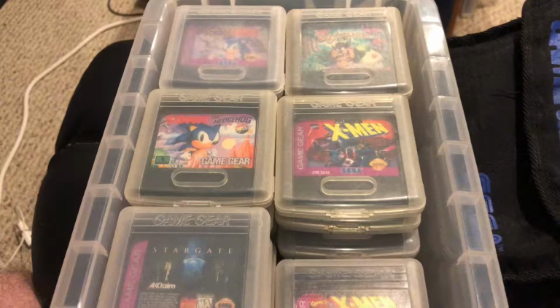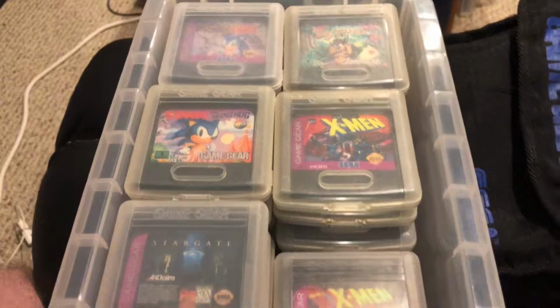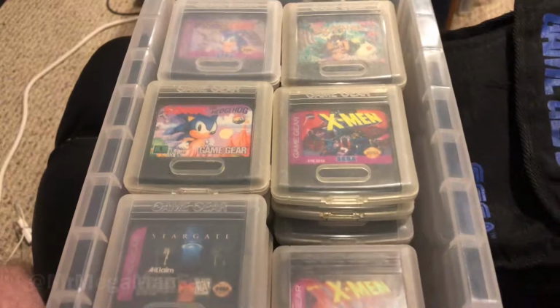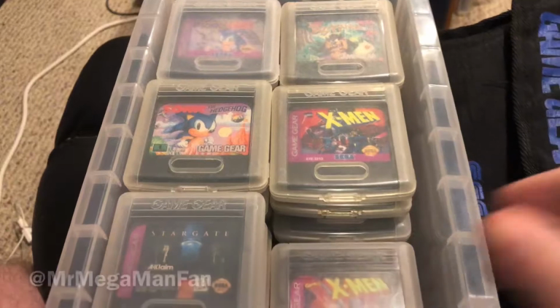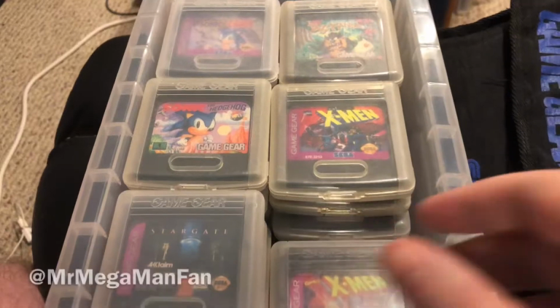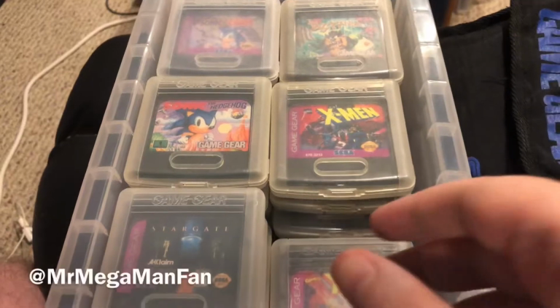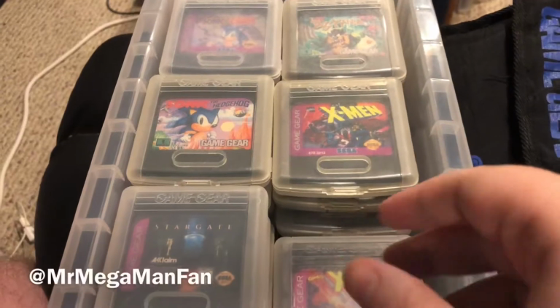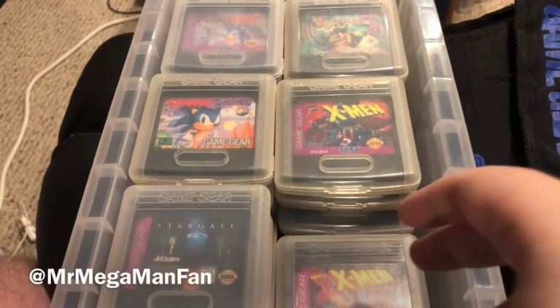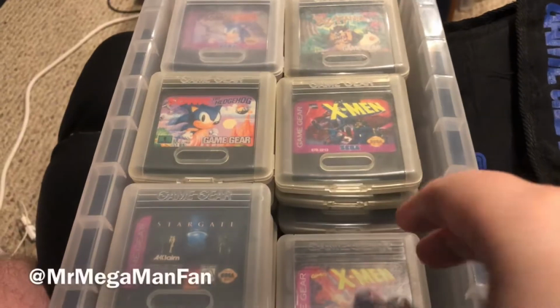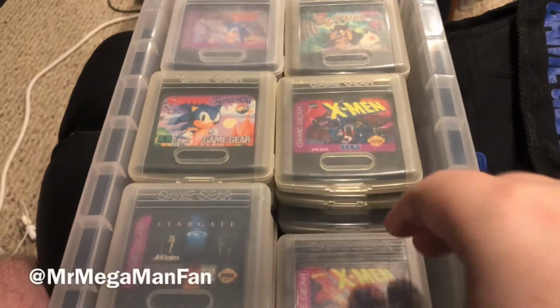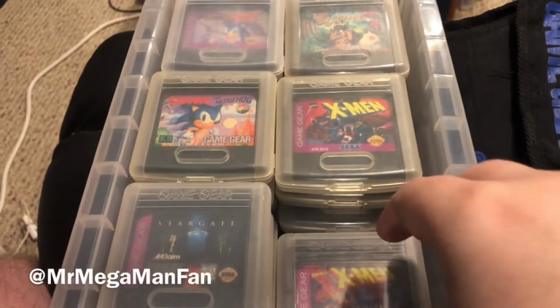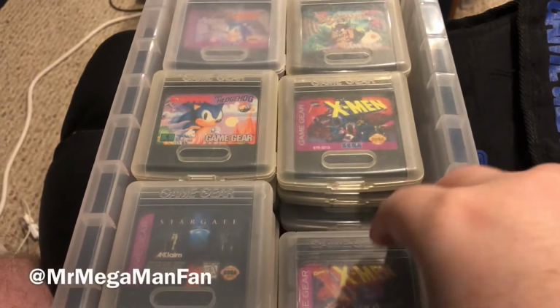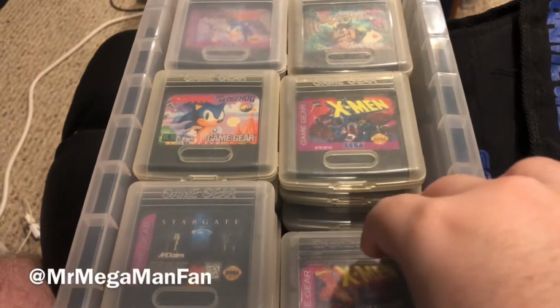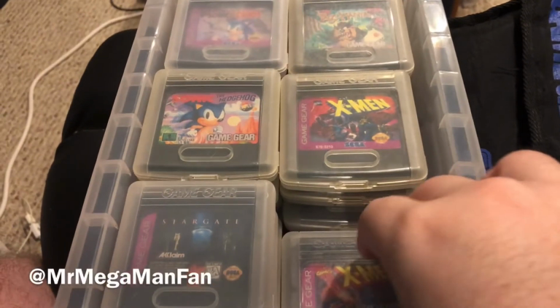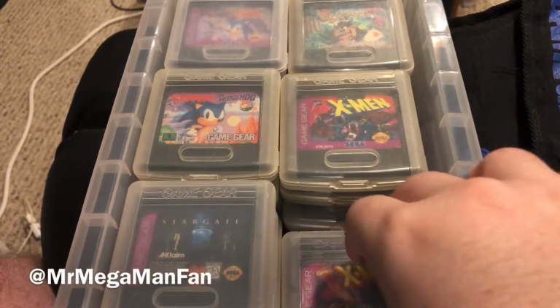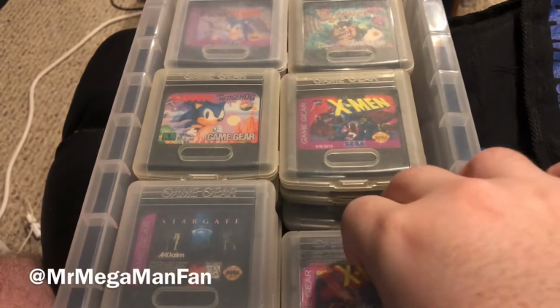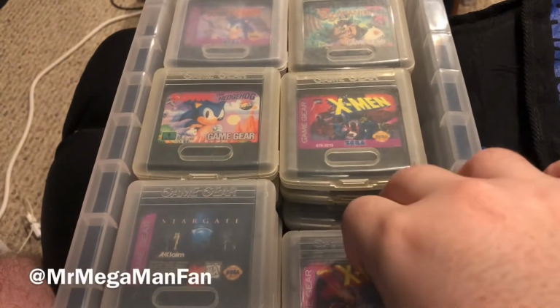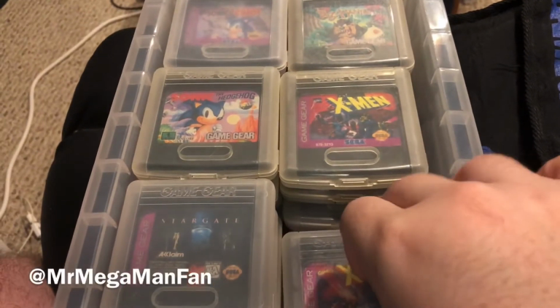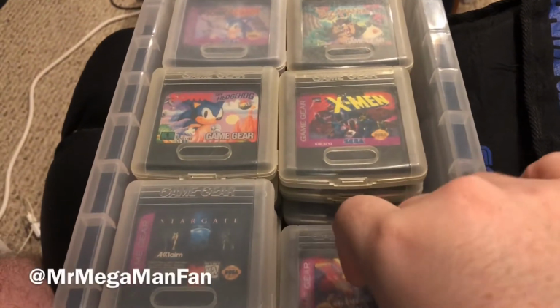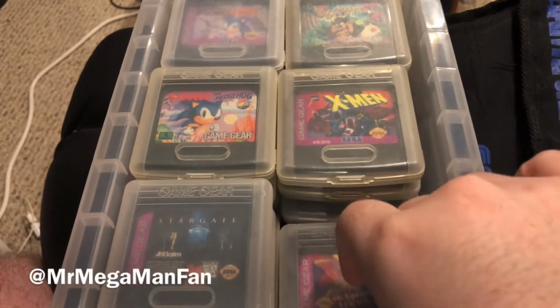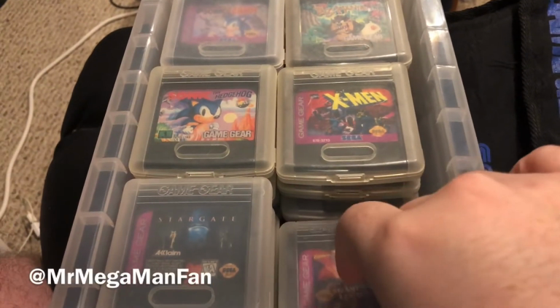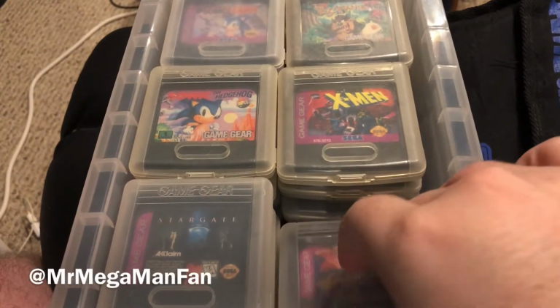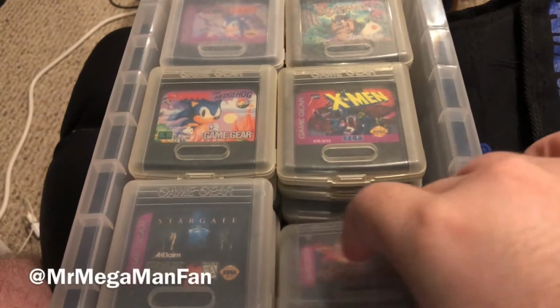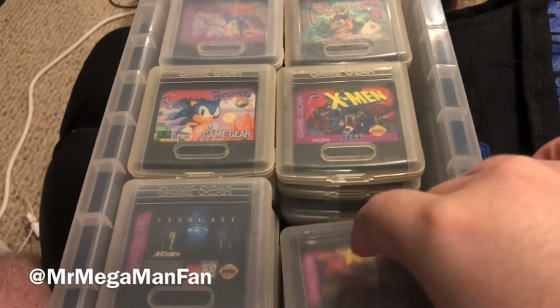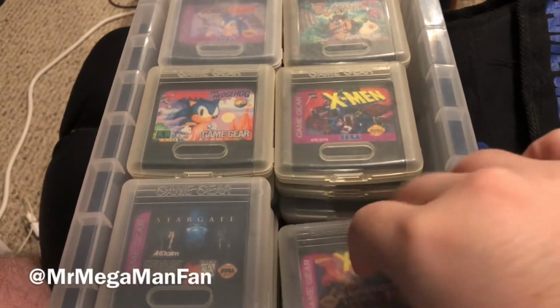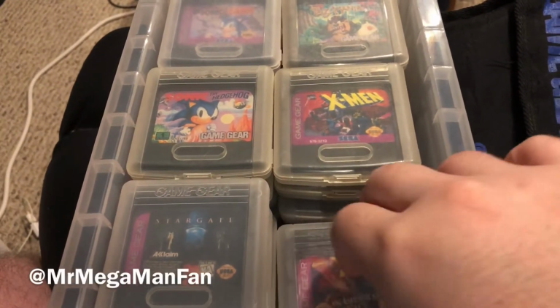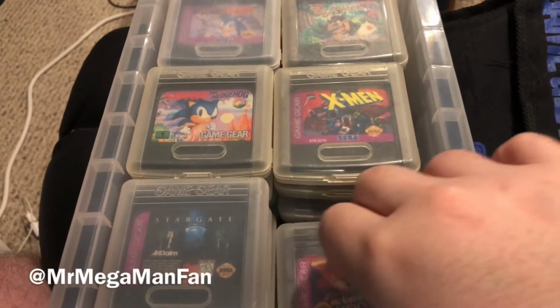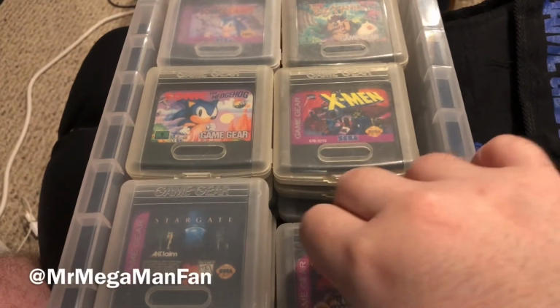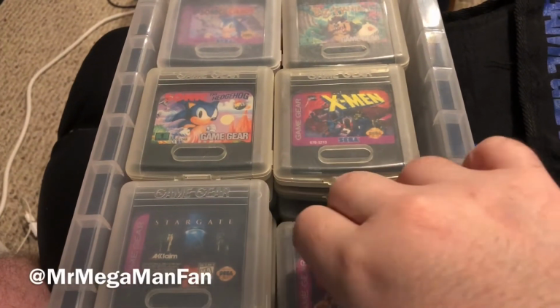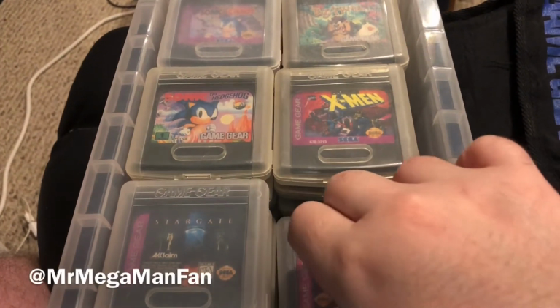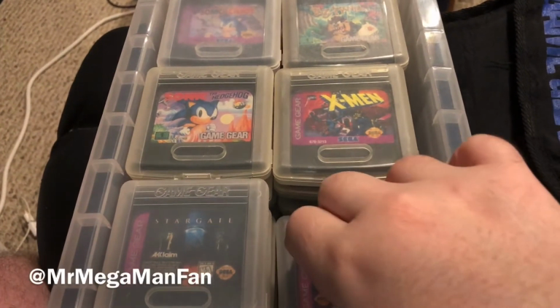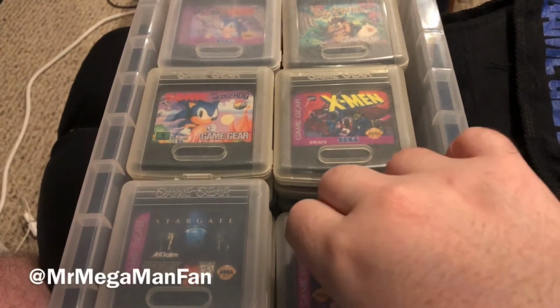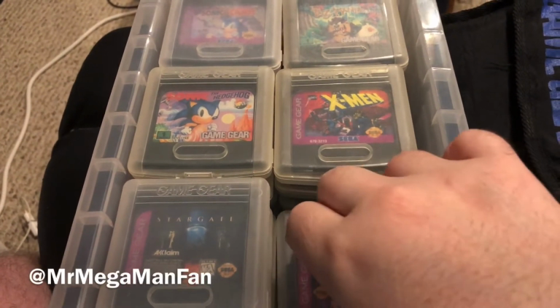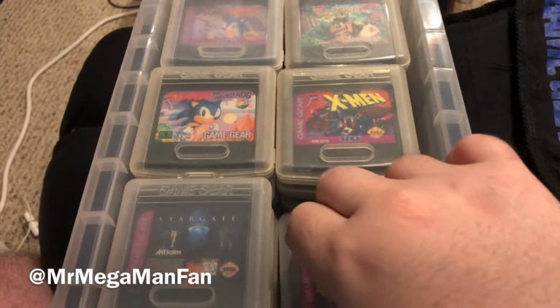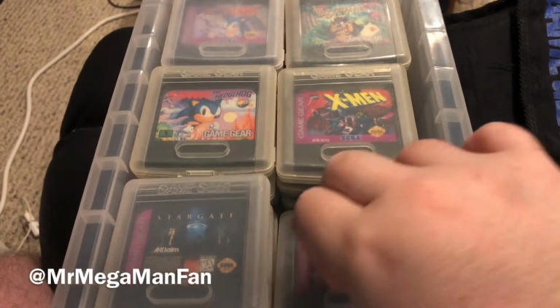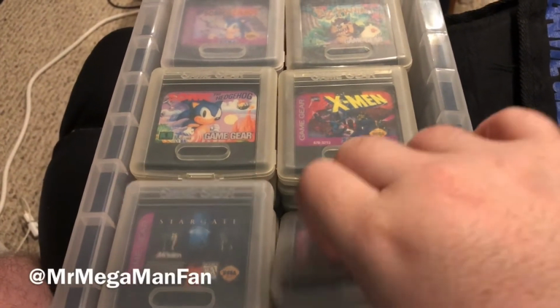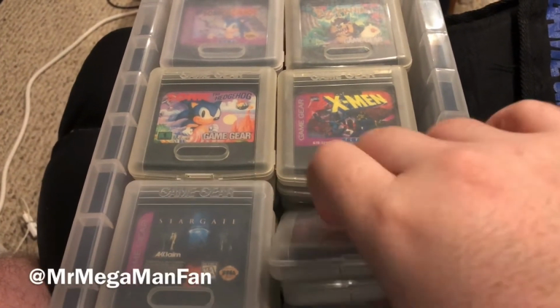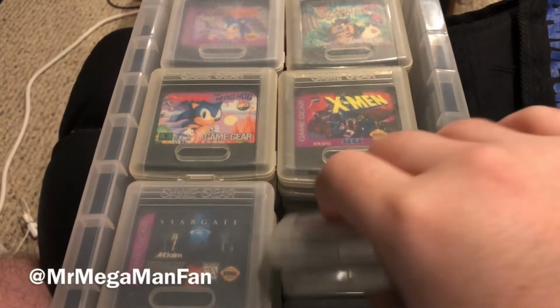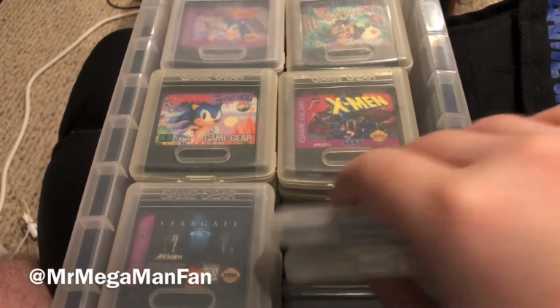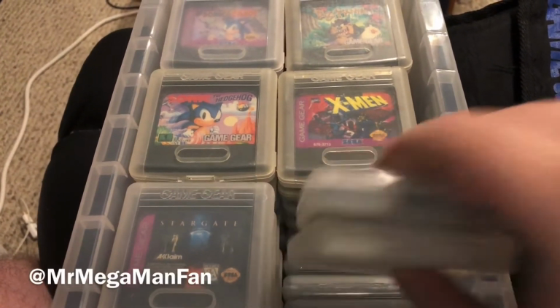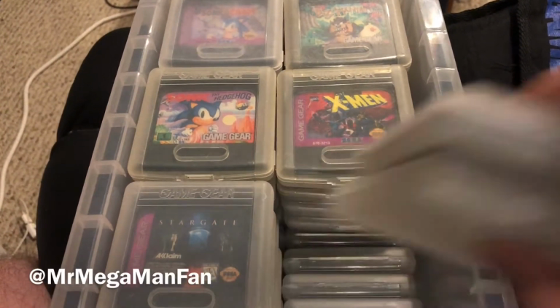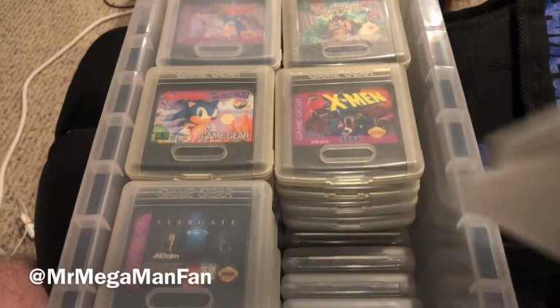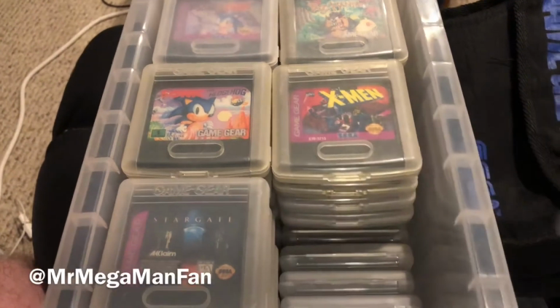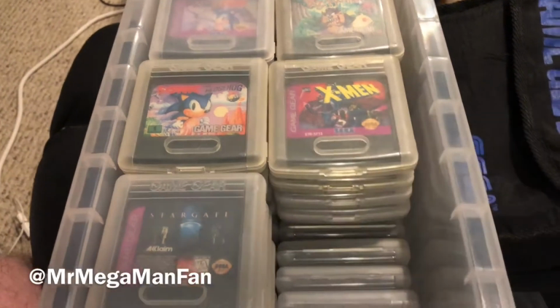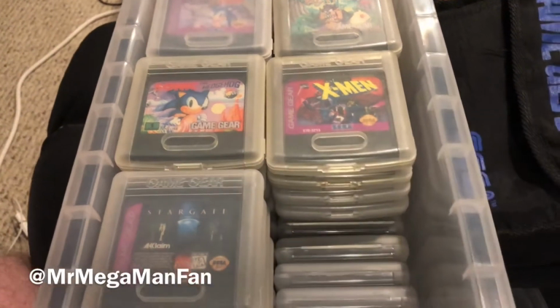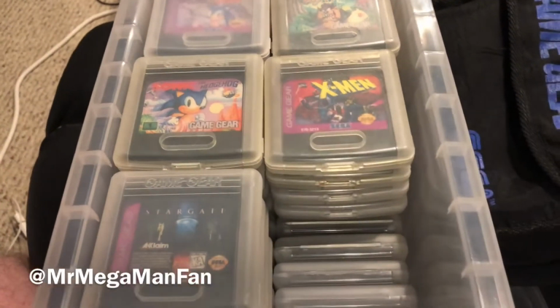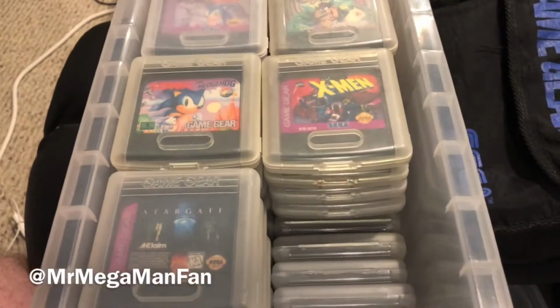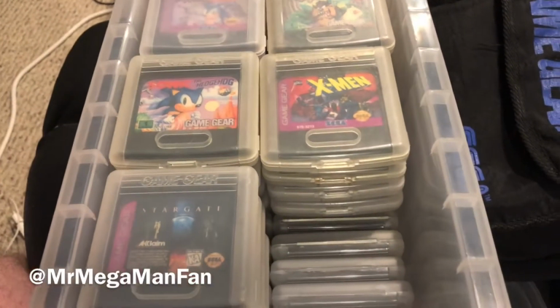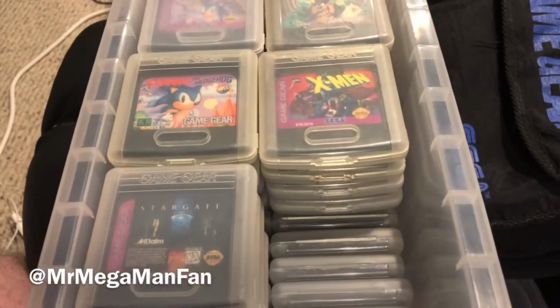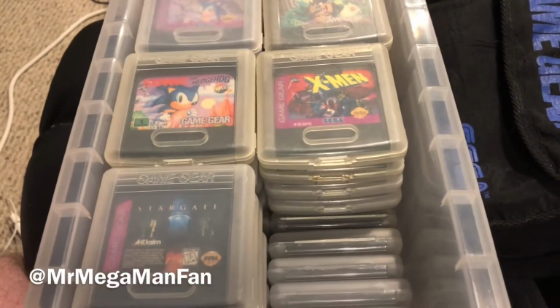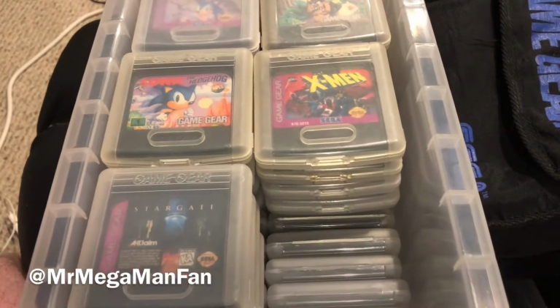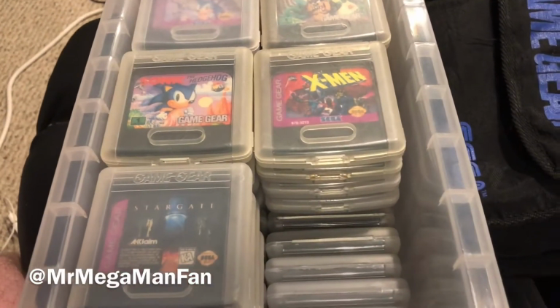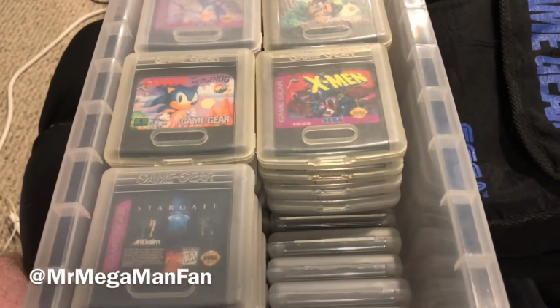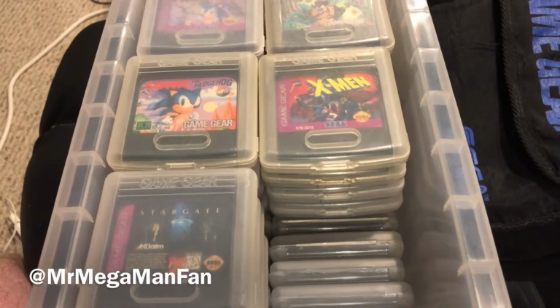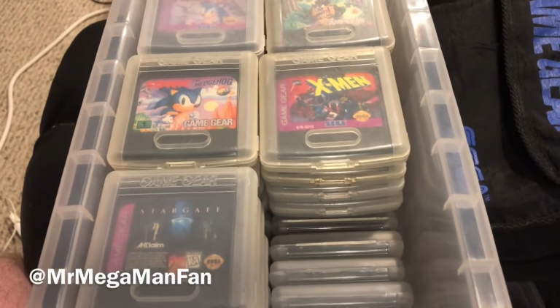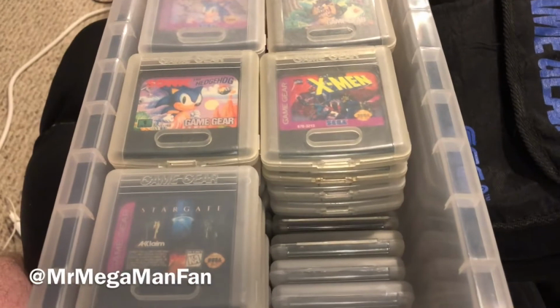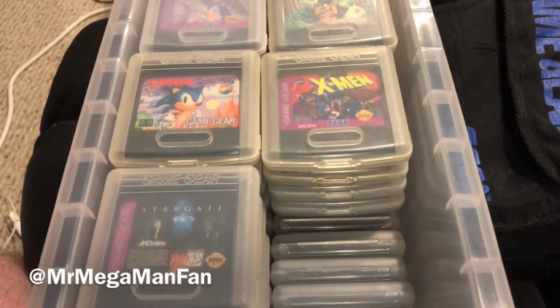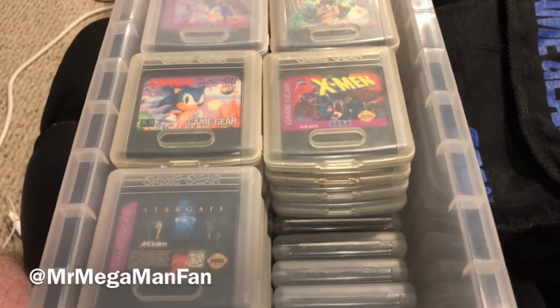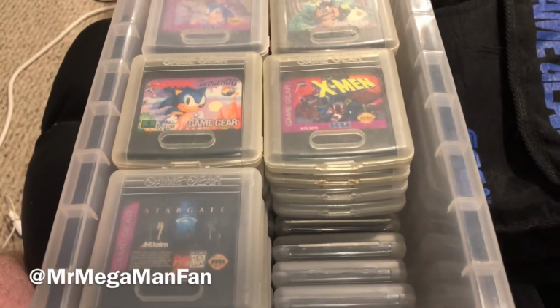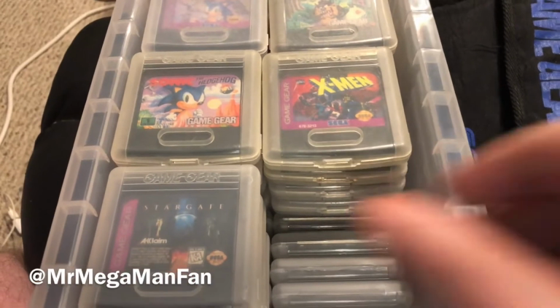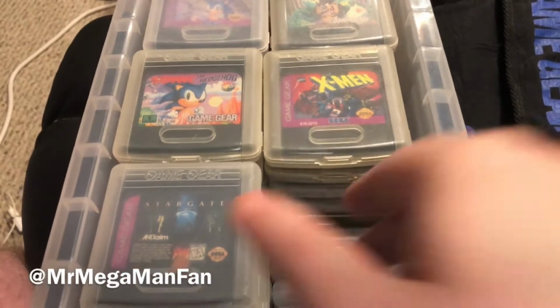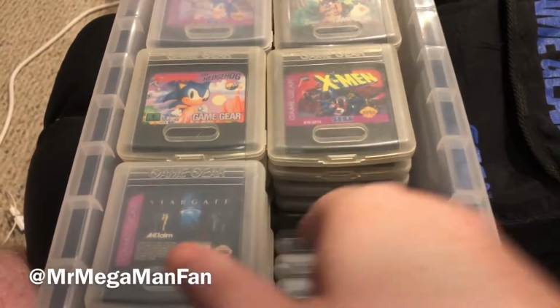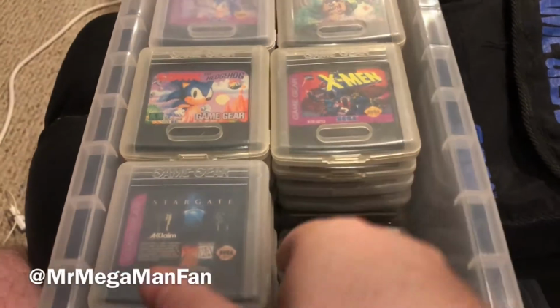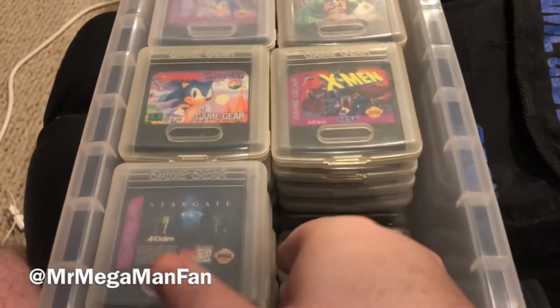I'm Mr. Mega Man Fan and today on the Retro Hunting Adventures, we're going to look at my Game Gear collection.